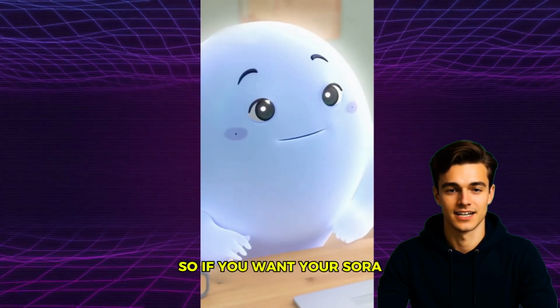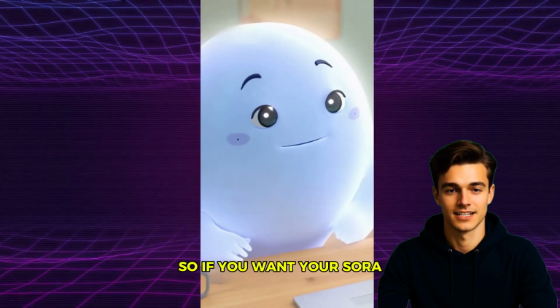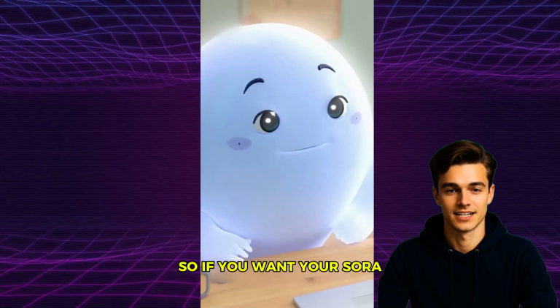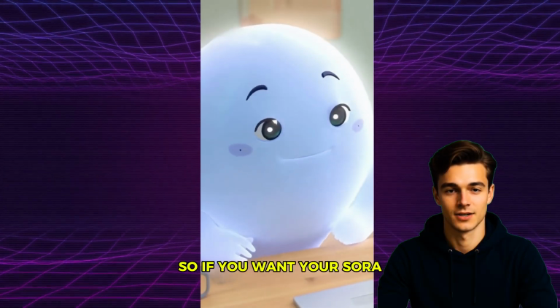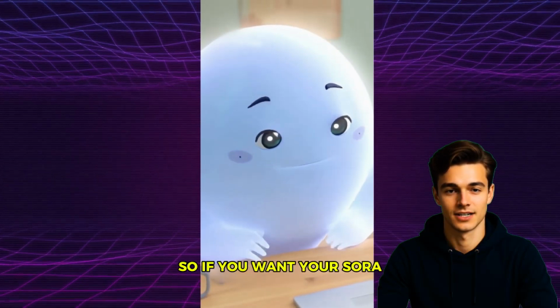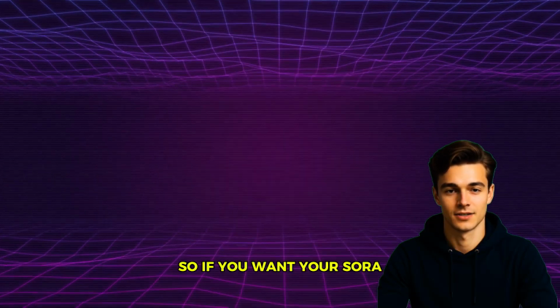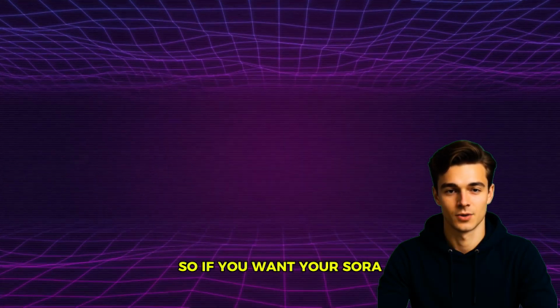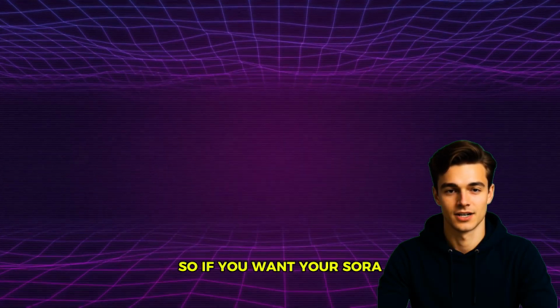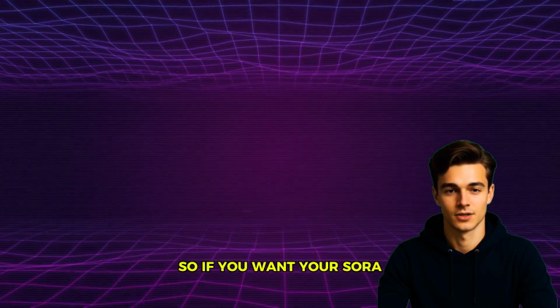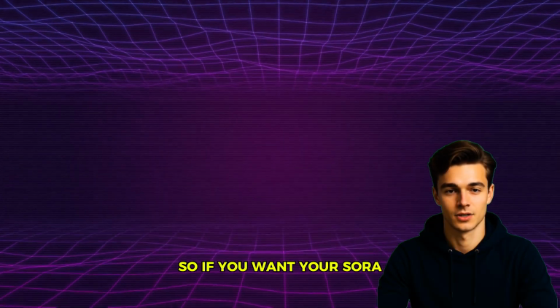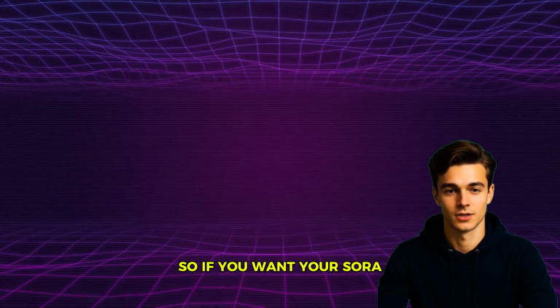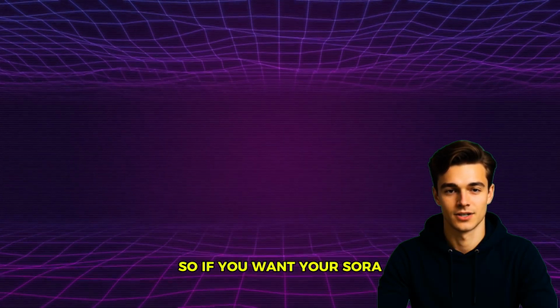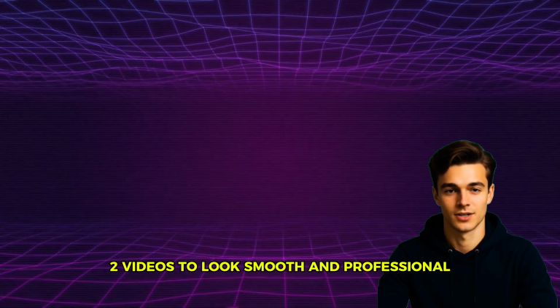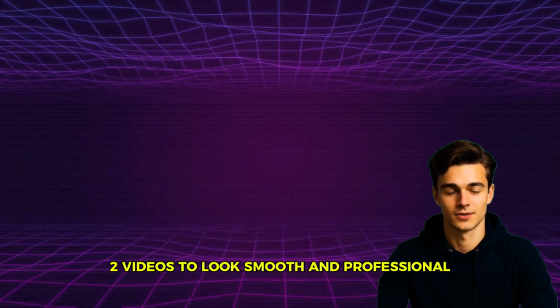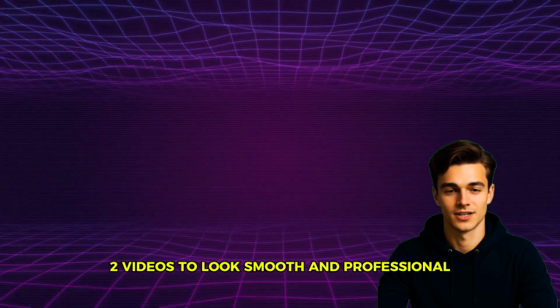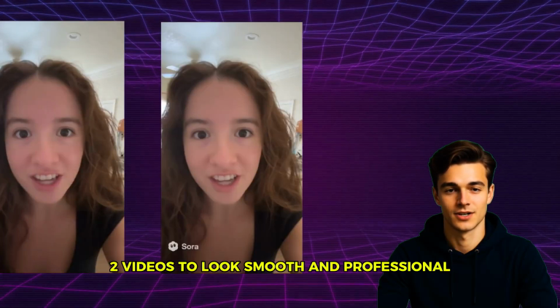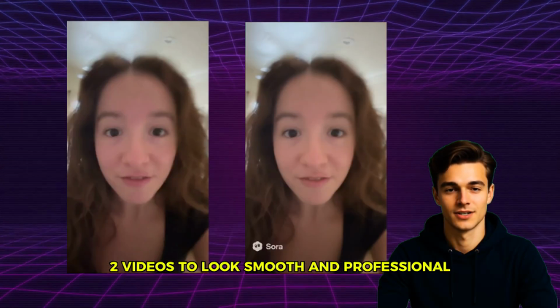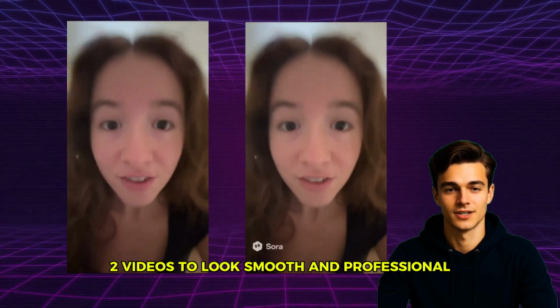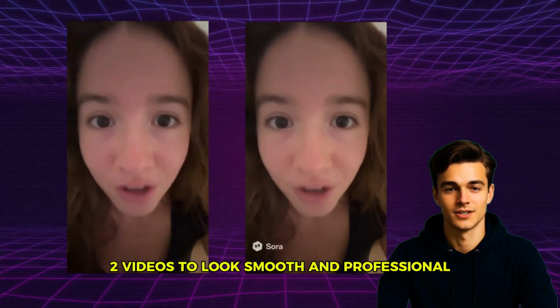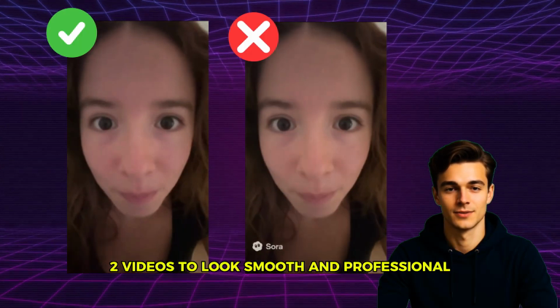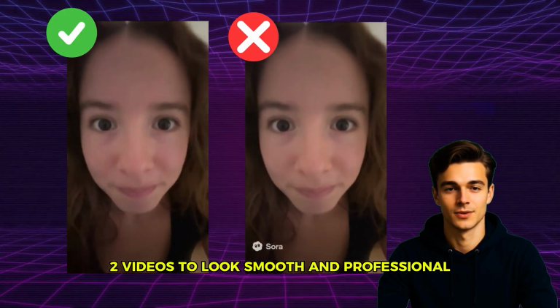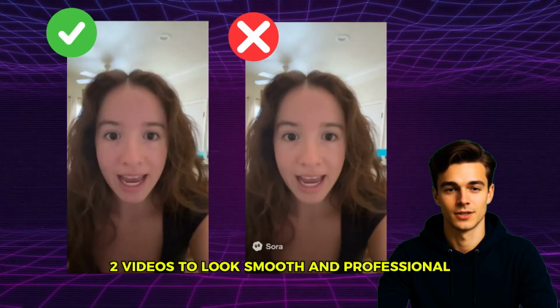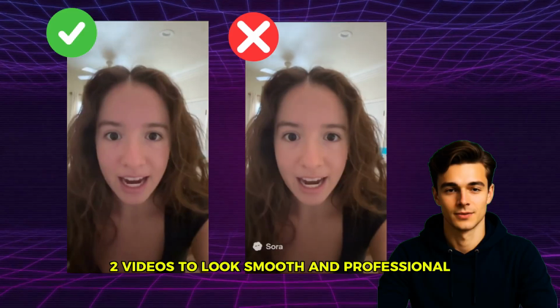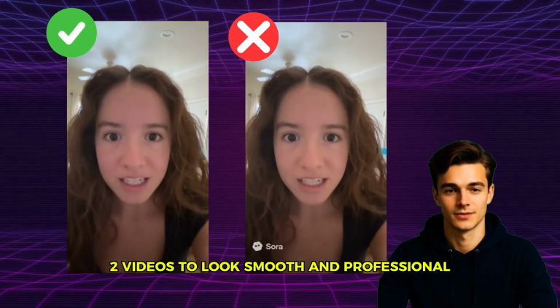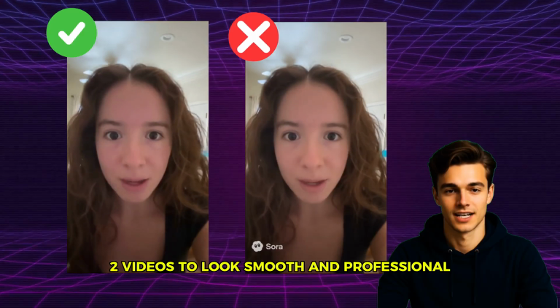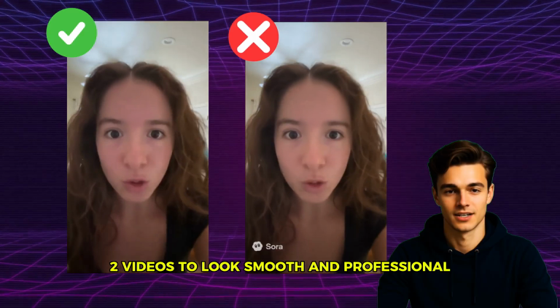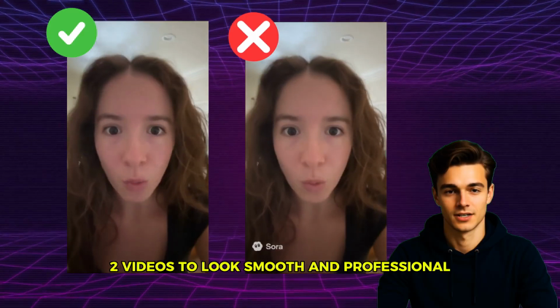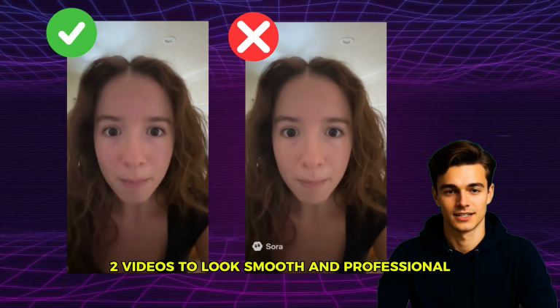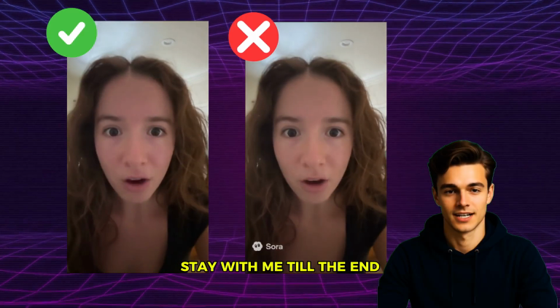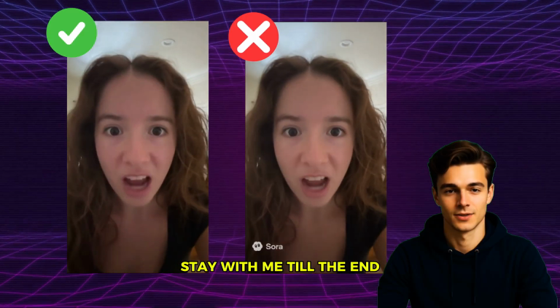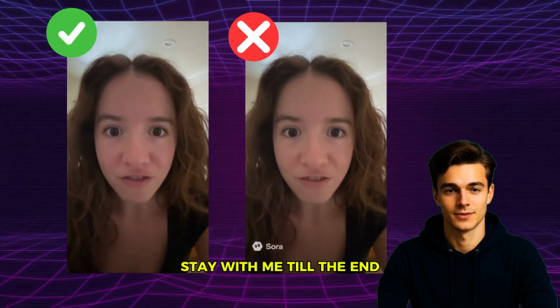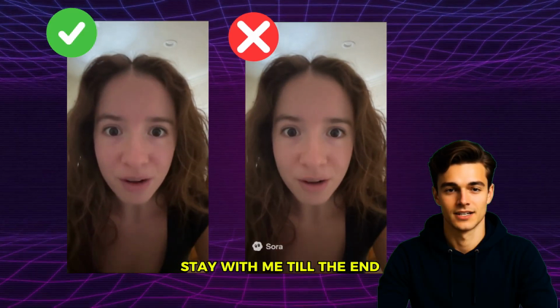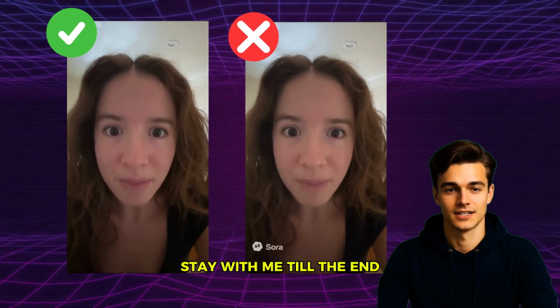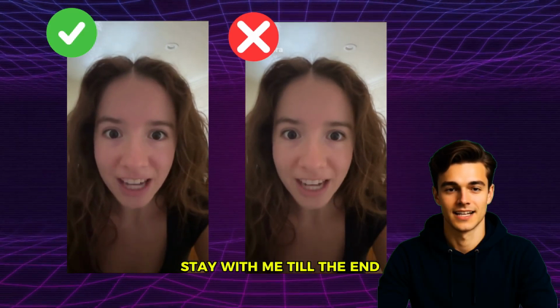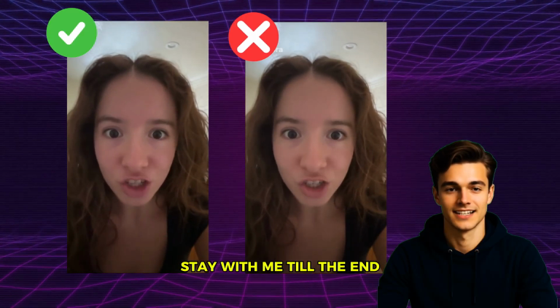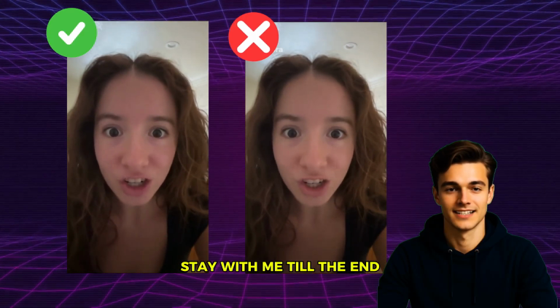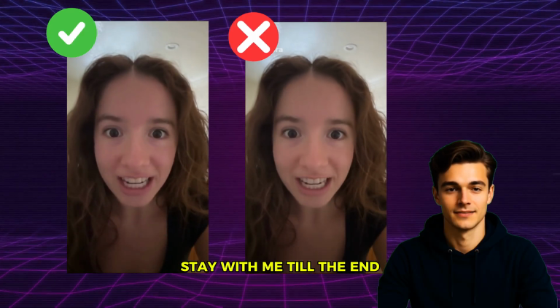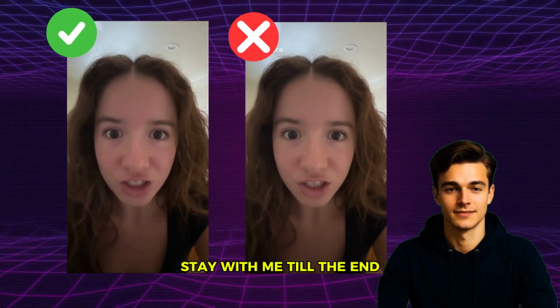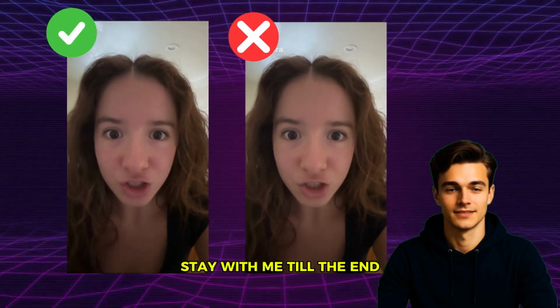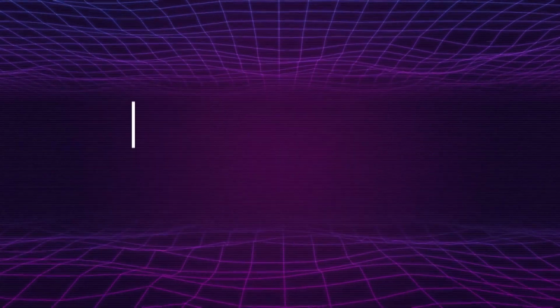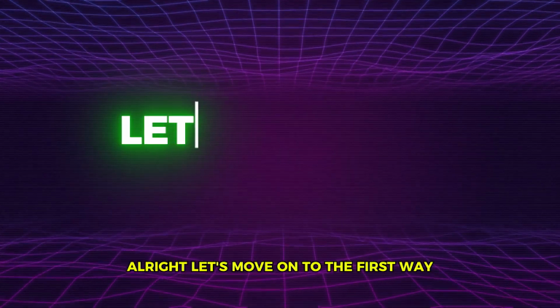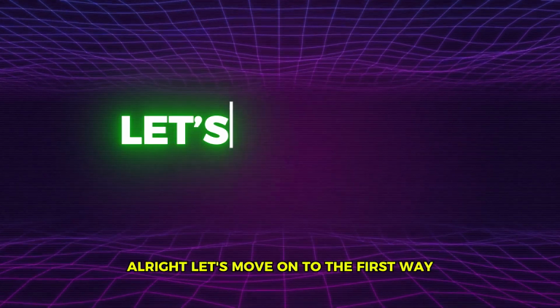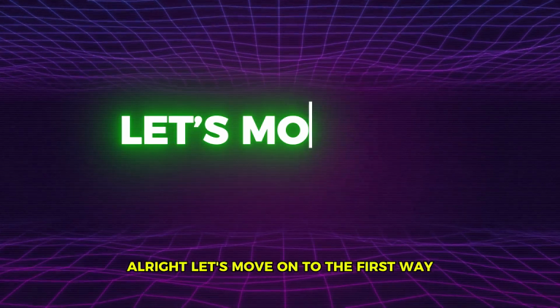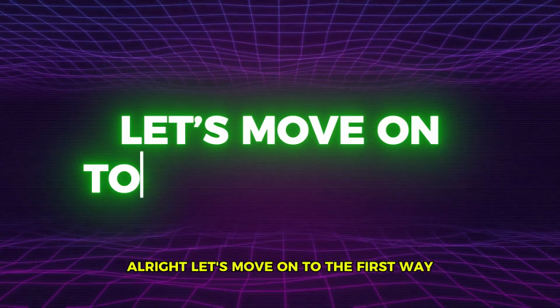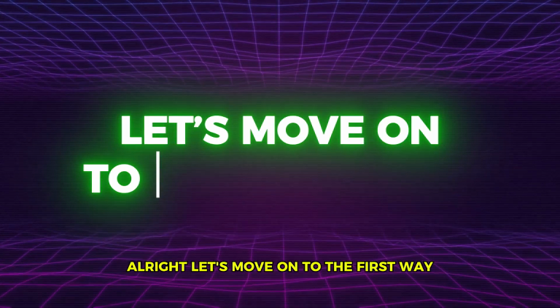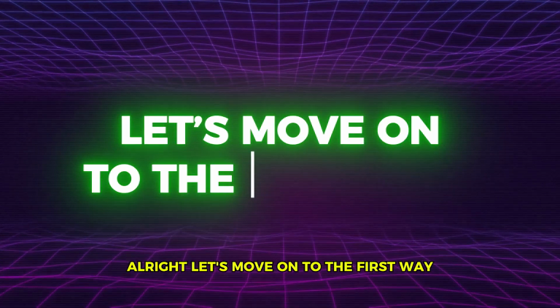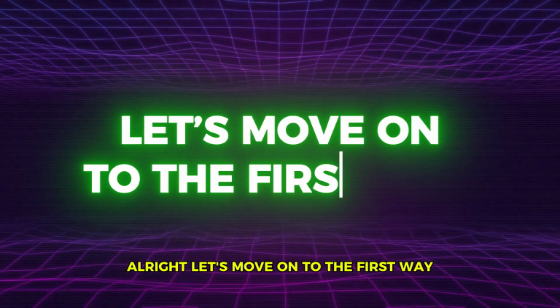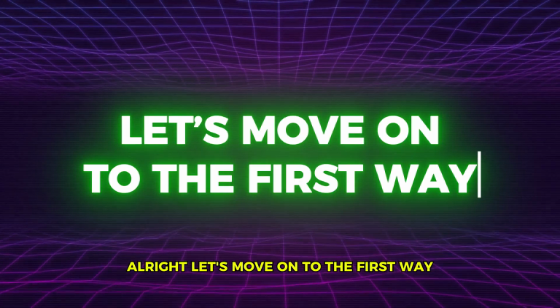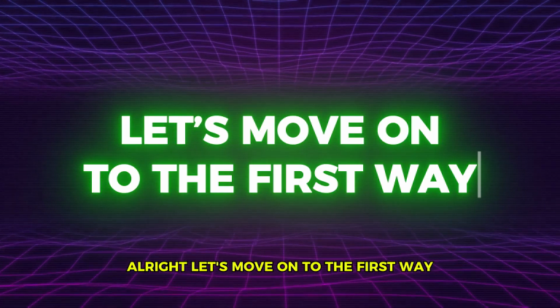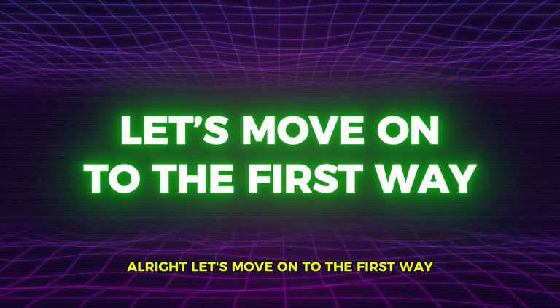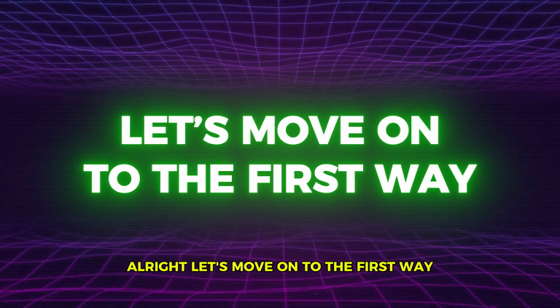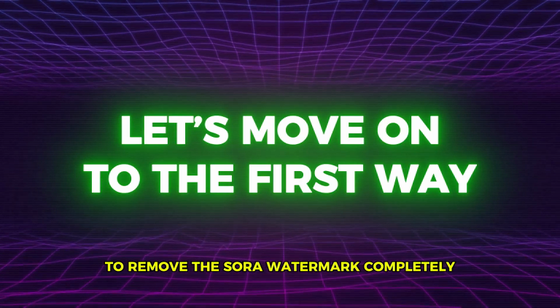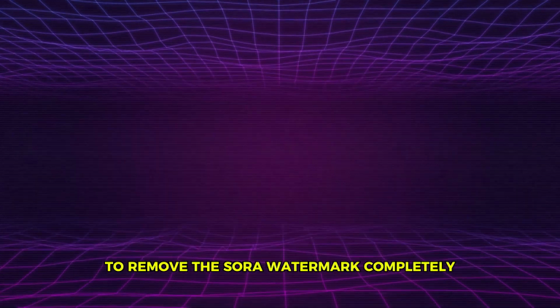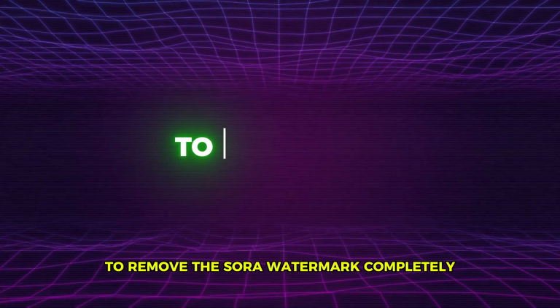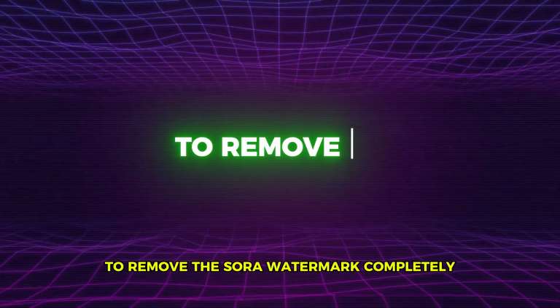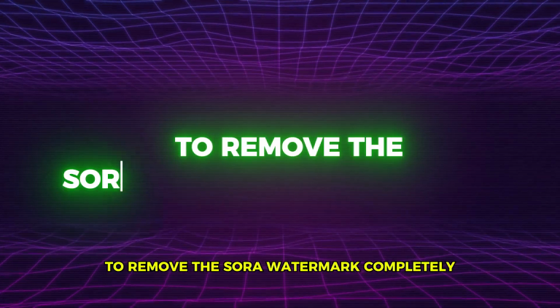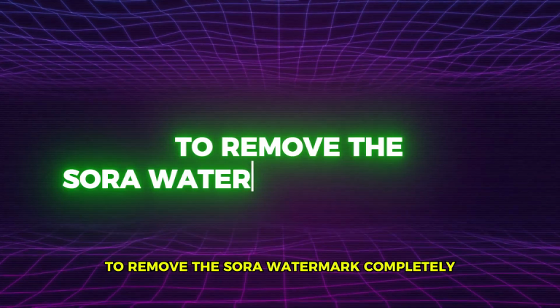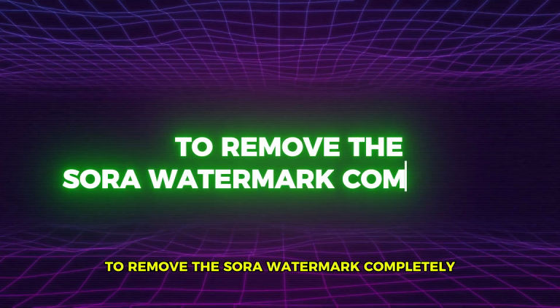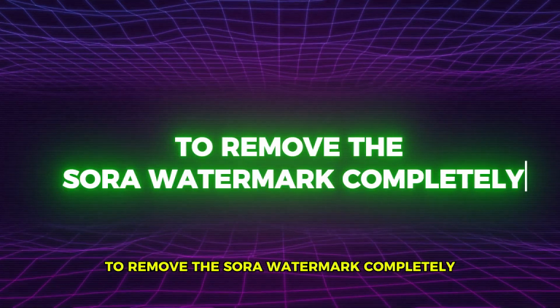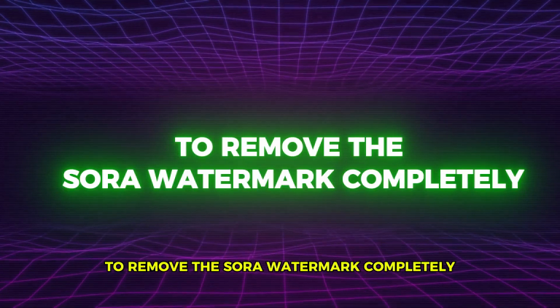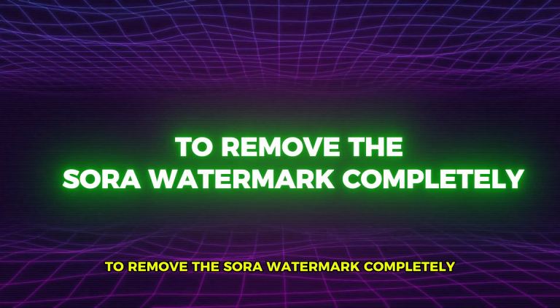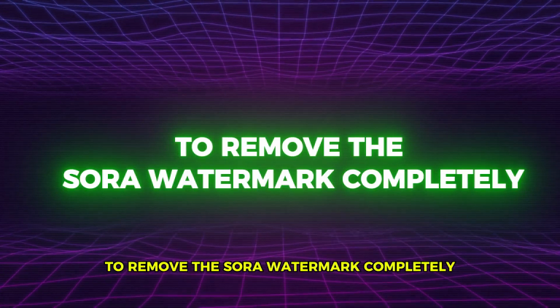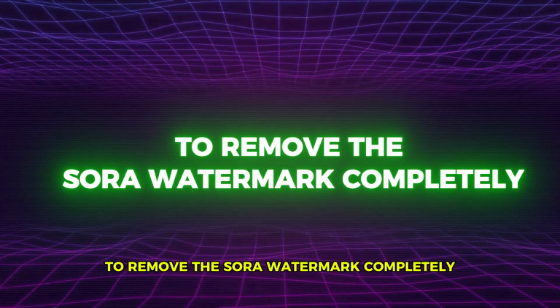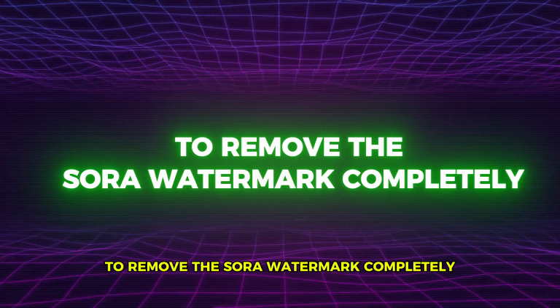So if you want your Sora 2 videos to look smooth and professional, stay with me till the end. Let's move on to the first way to remove the Sora watermark completely.